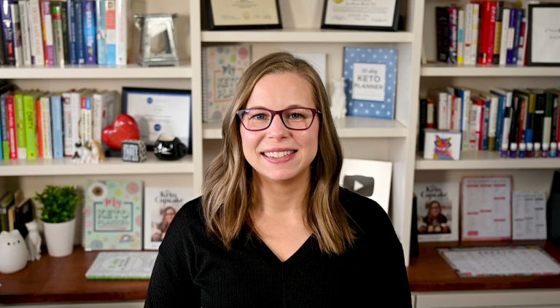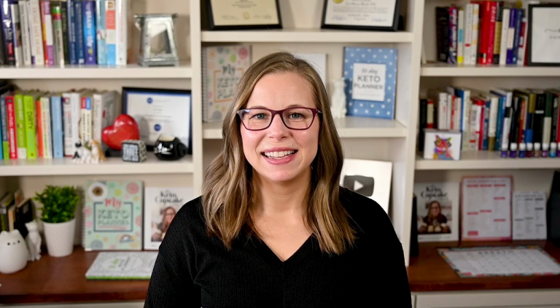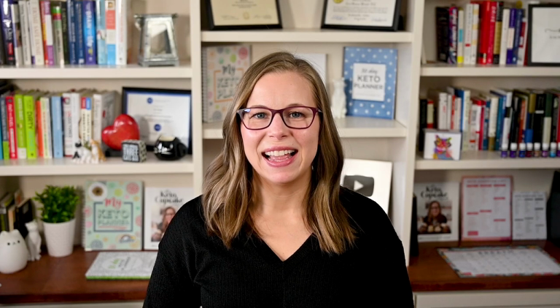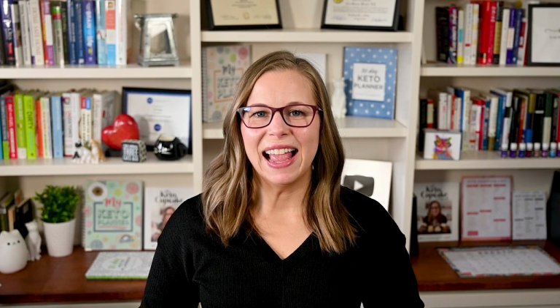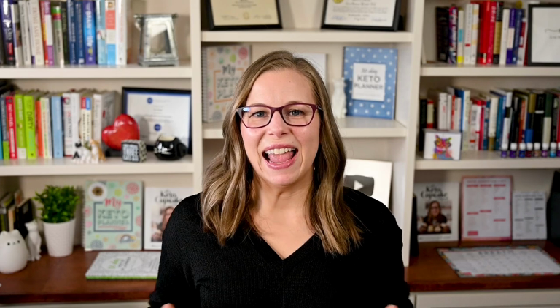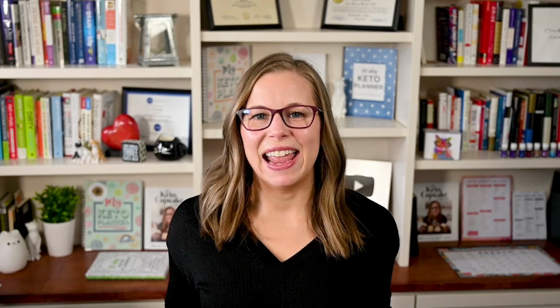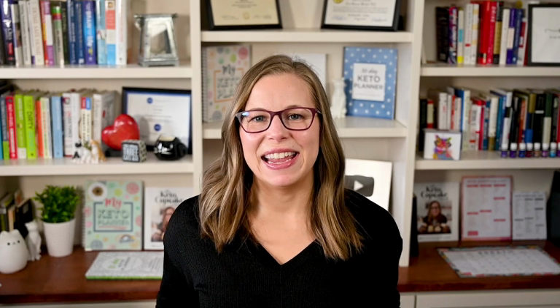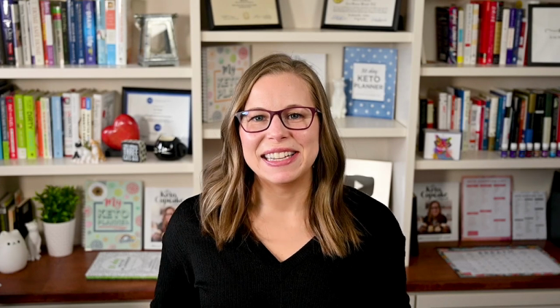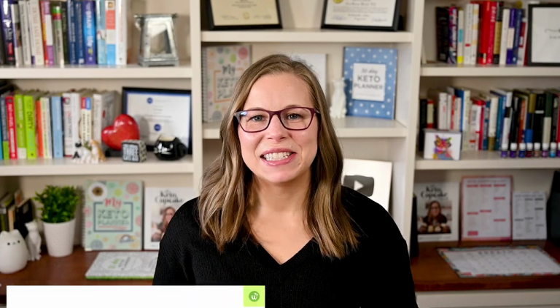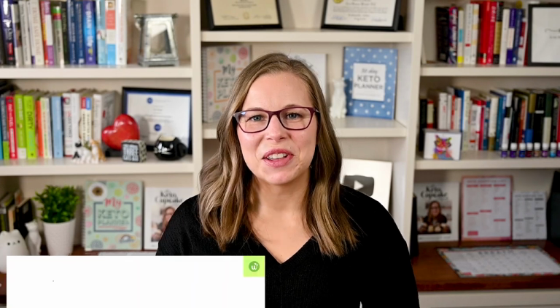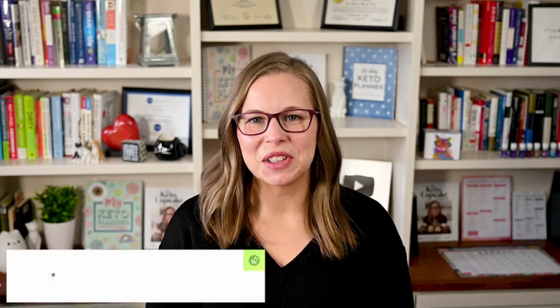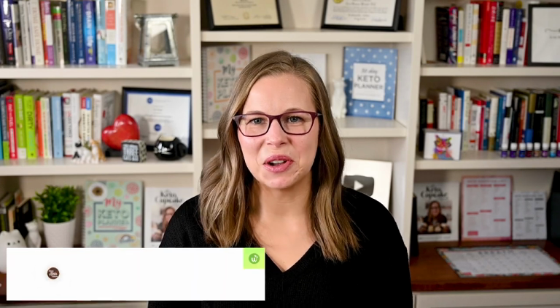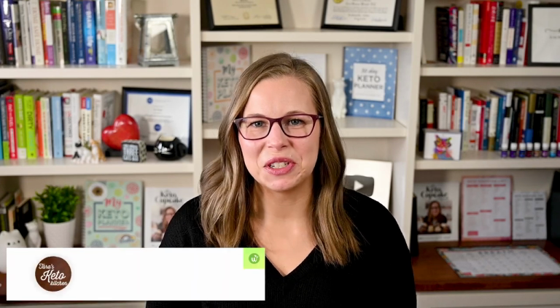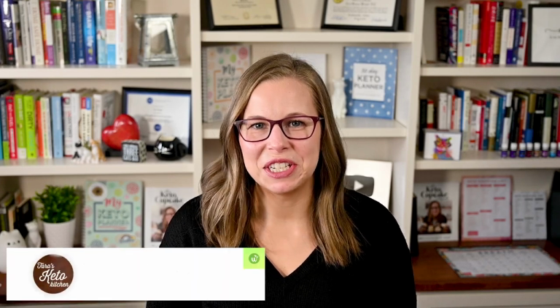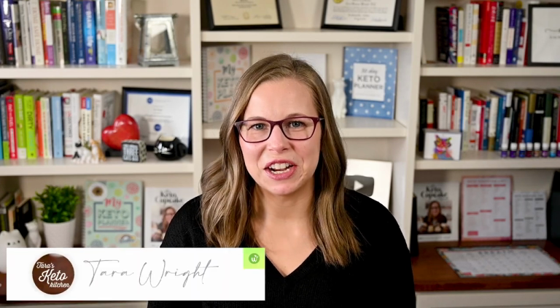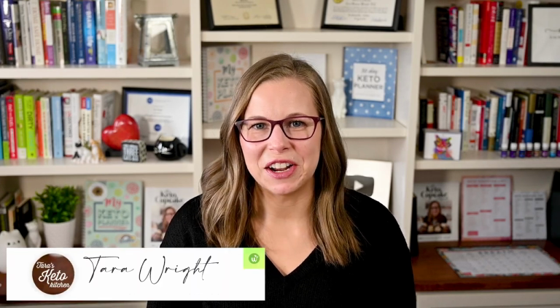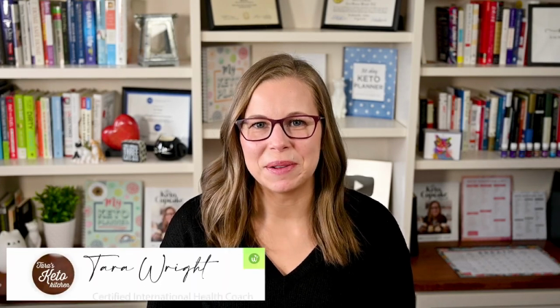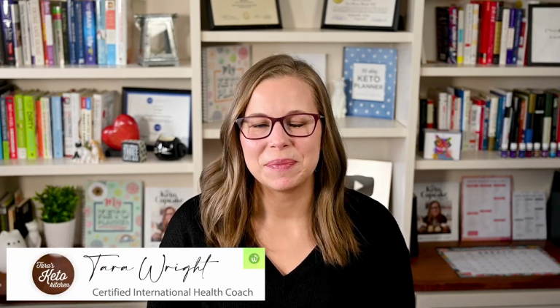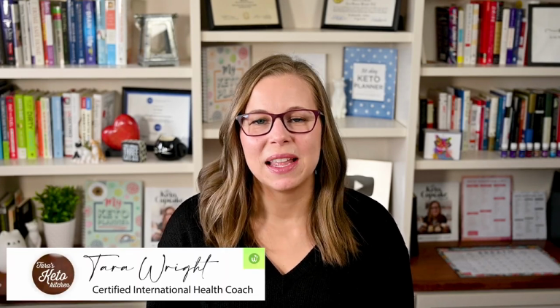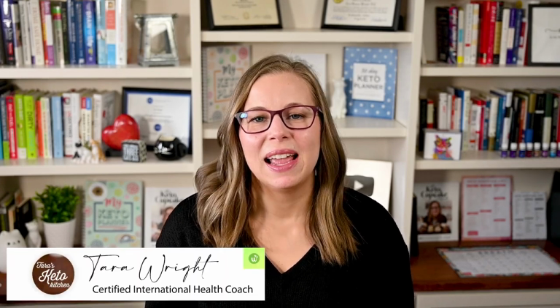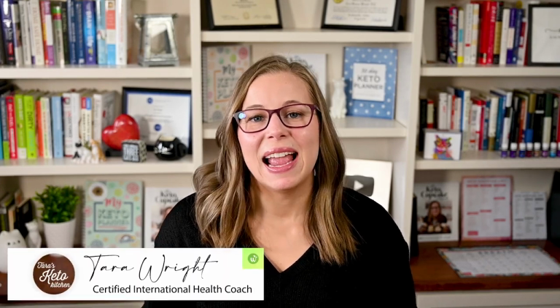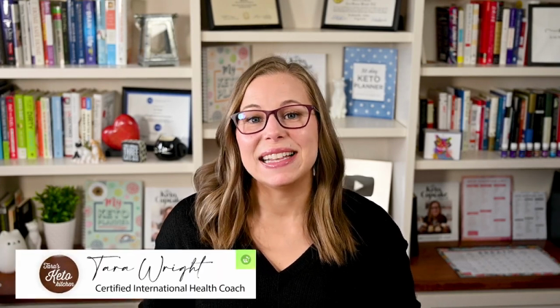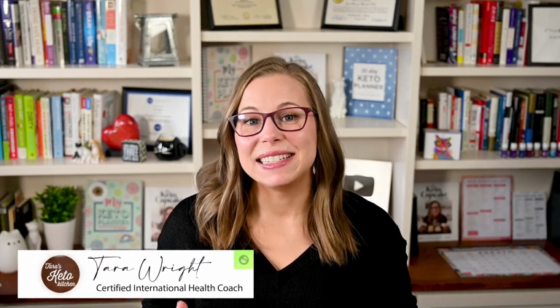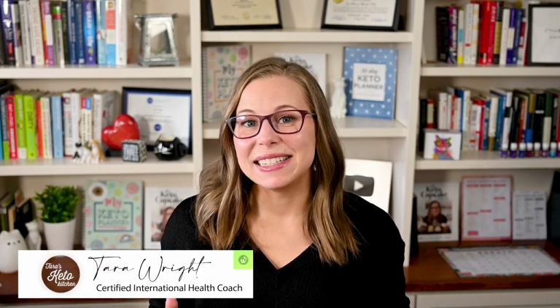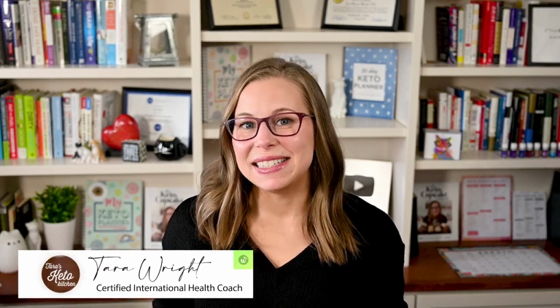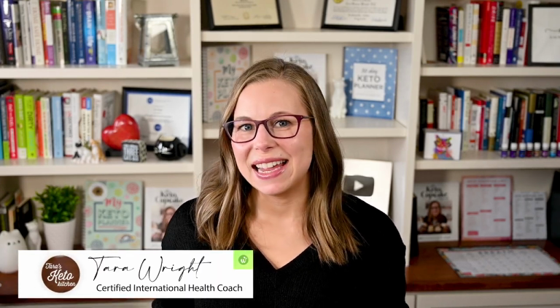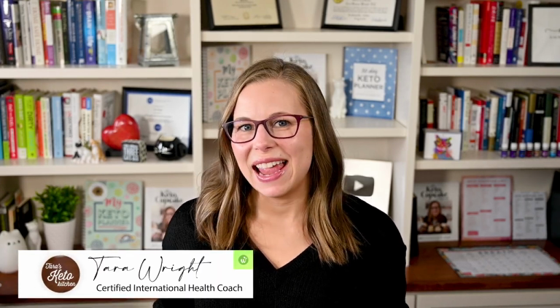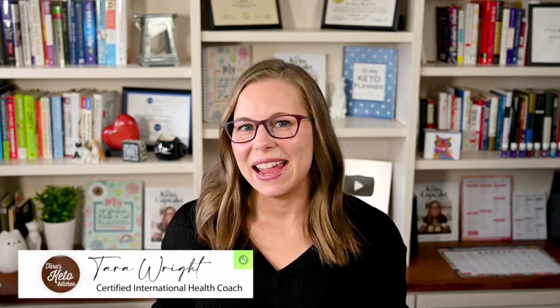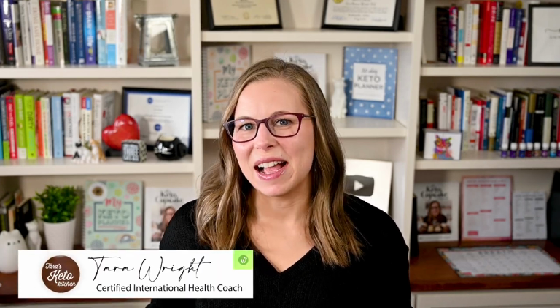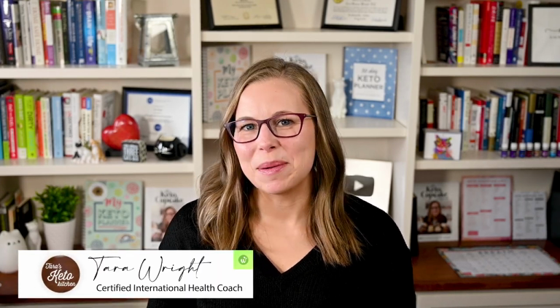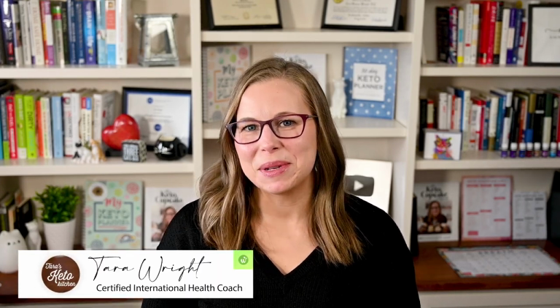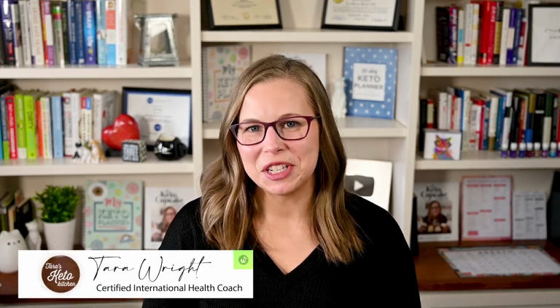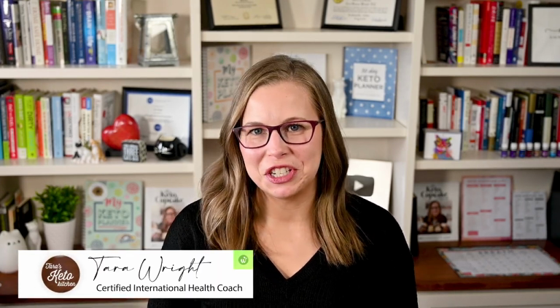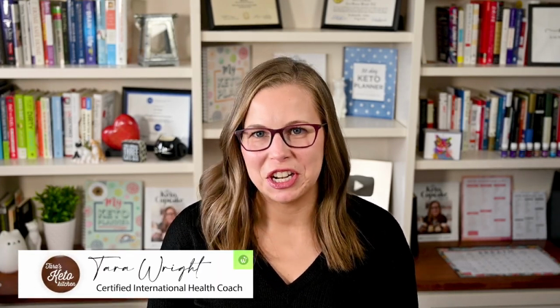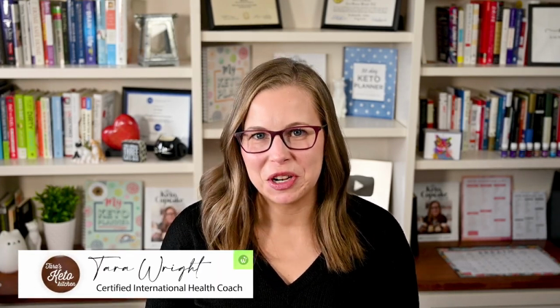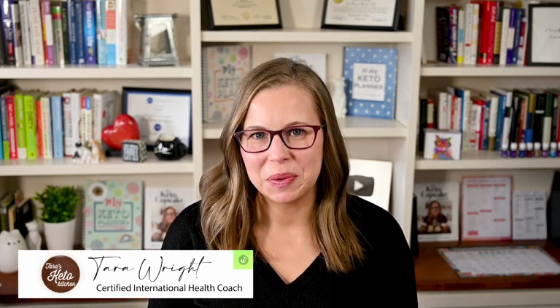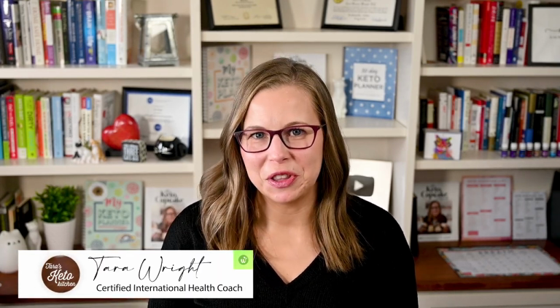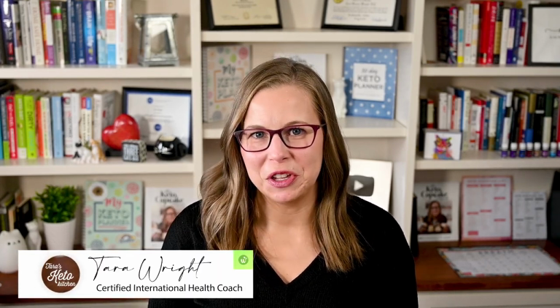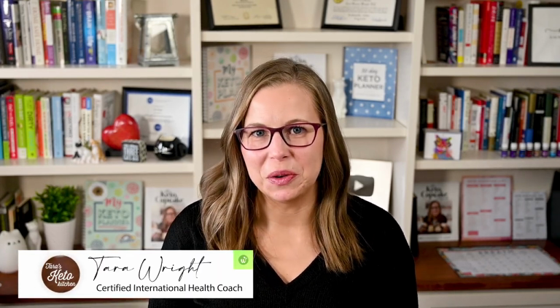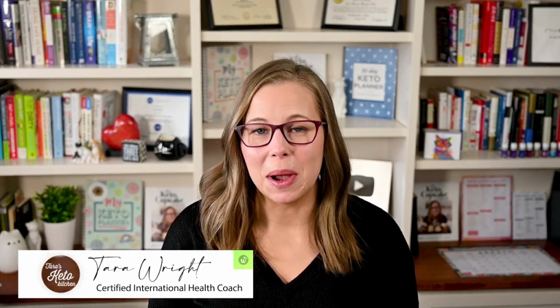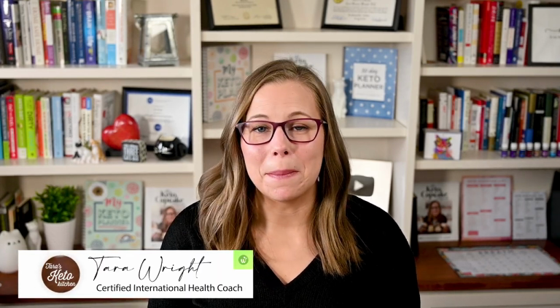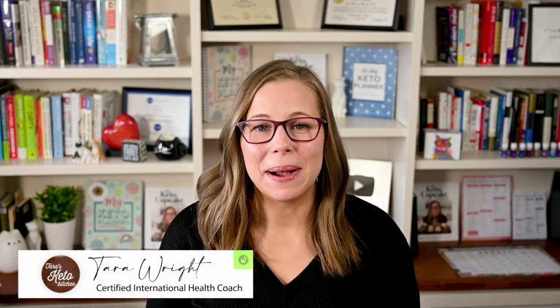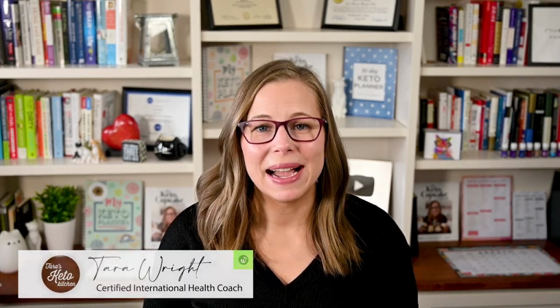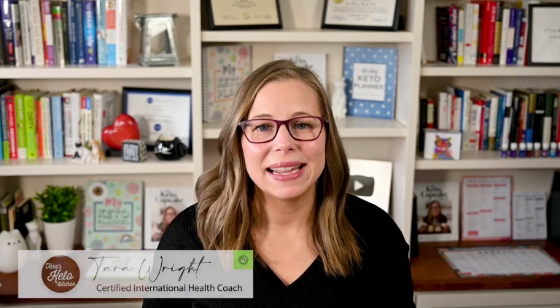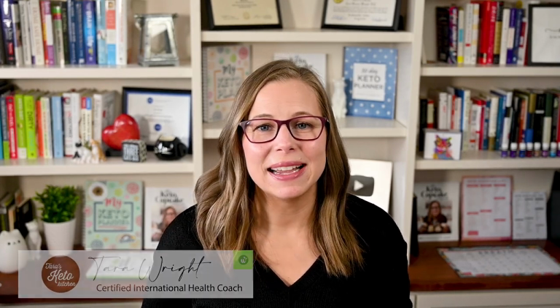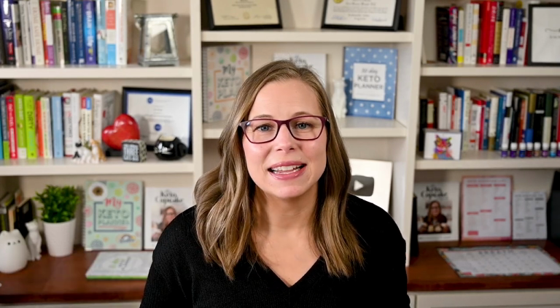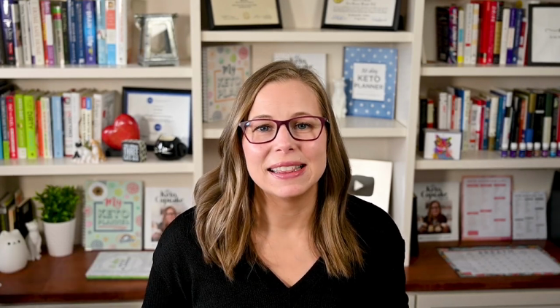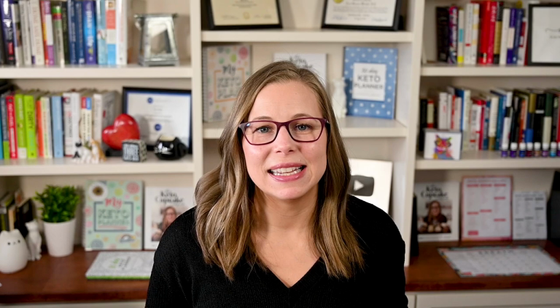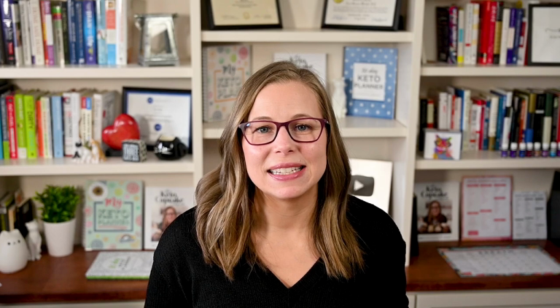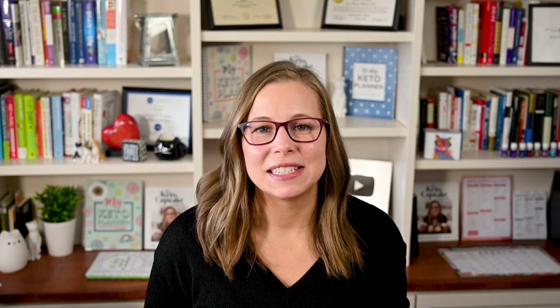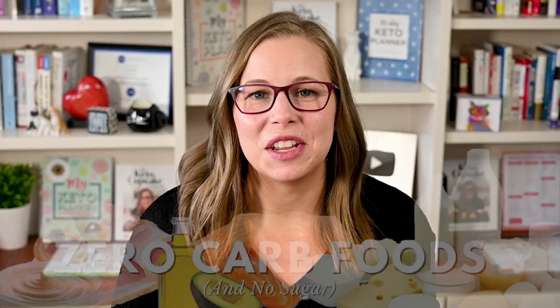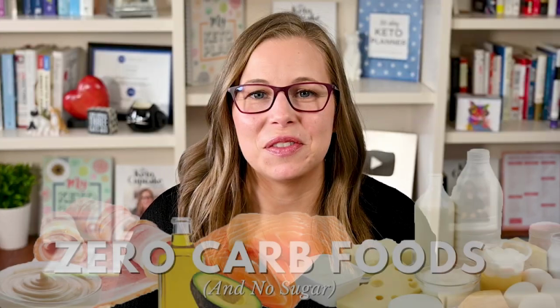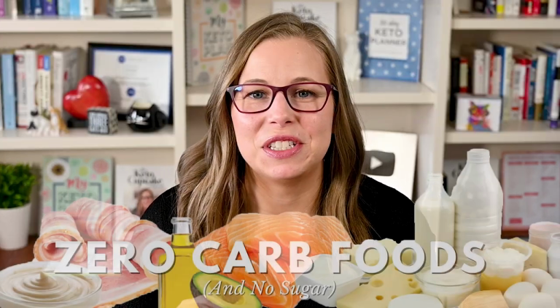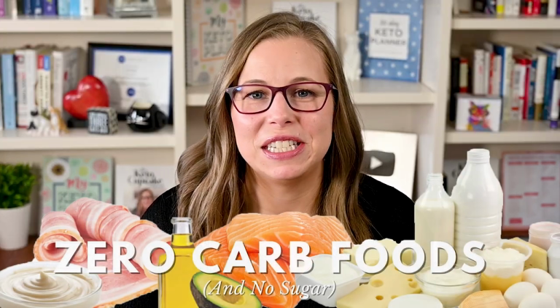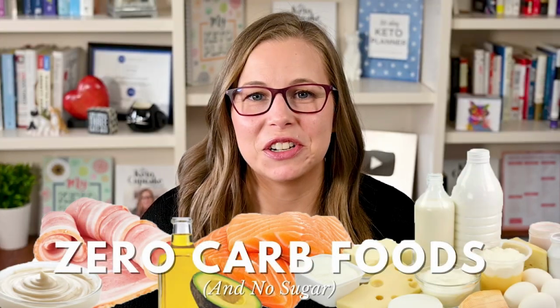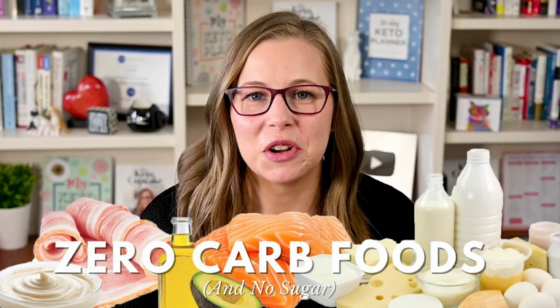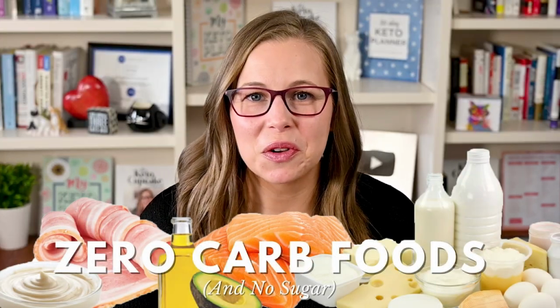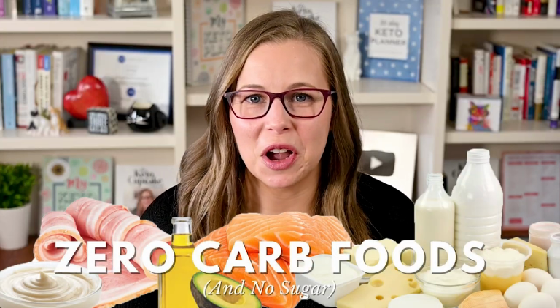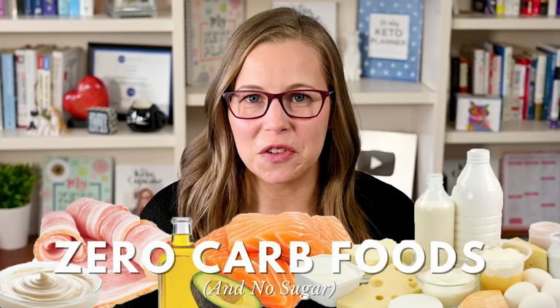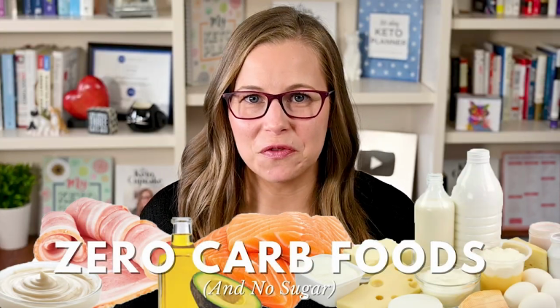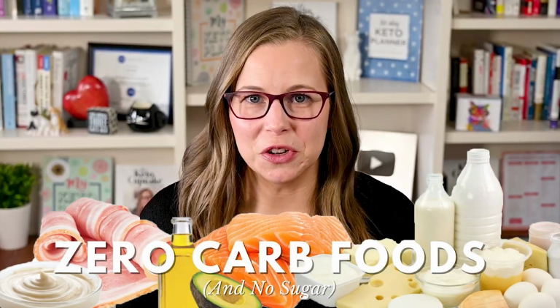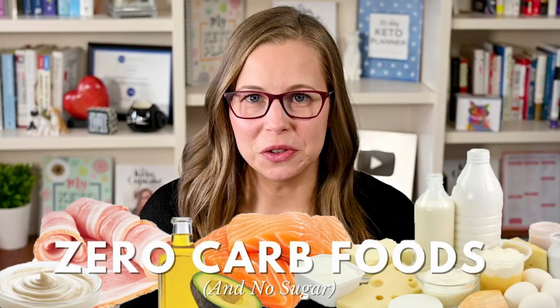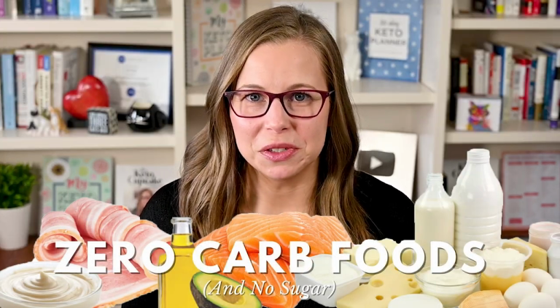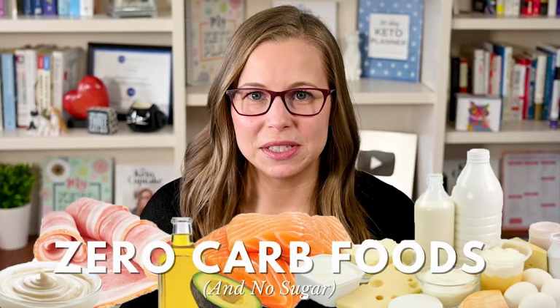Hey, it's Health Coach Tara, and today I'm going to share with you my list of zero-carb foods.